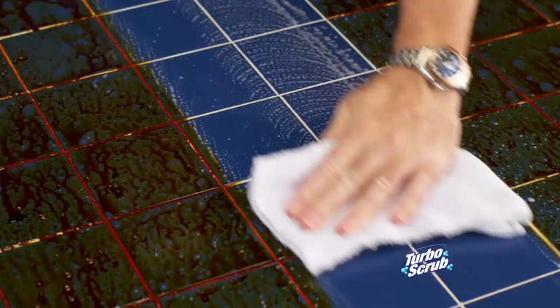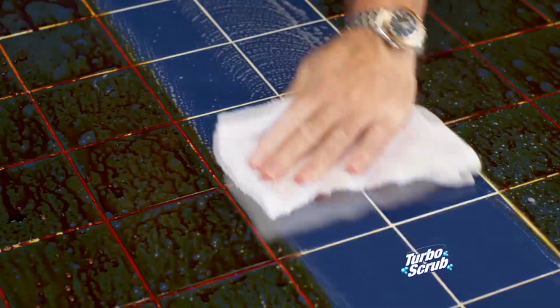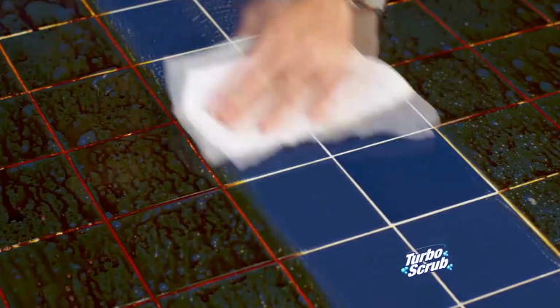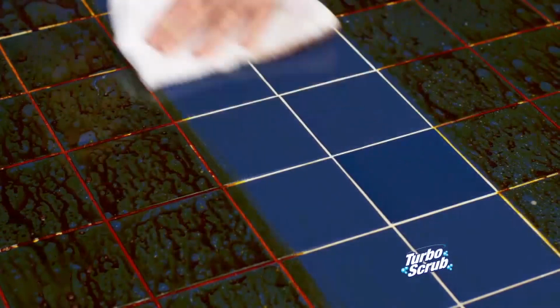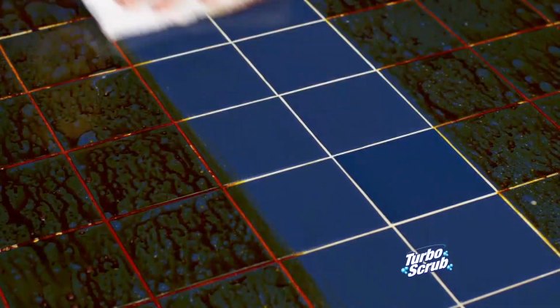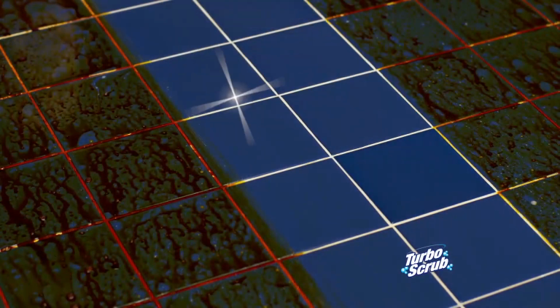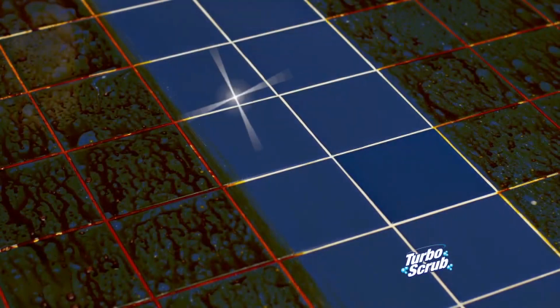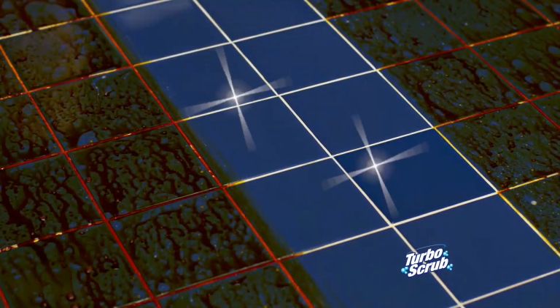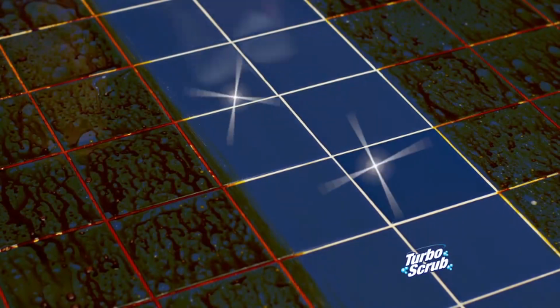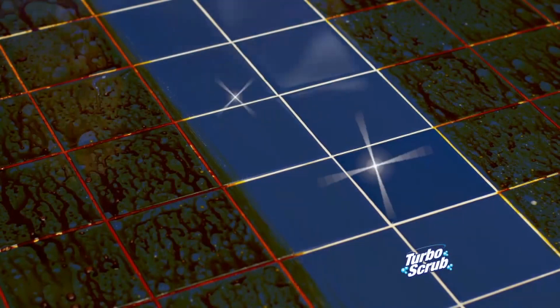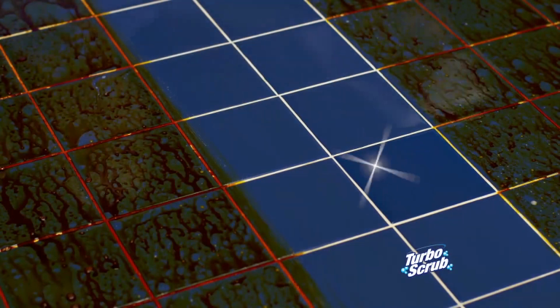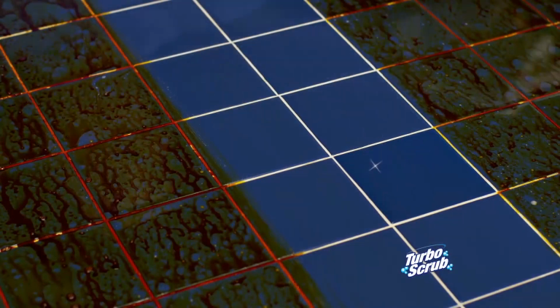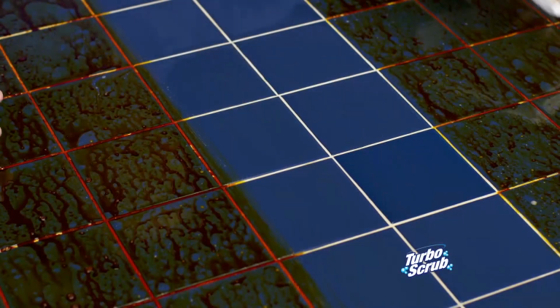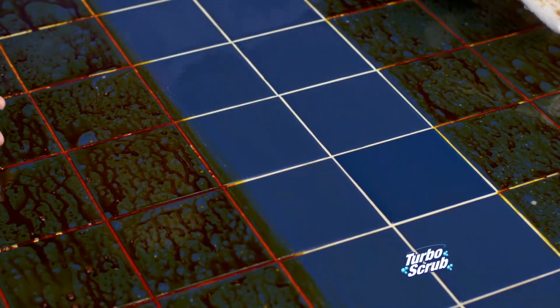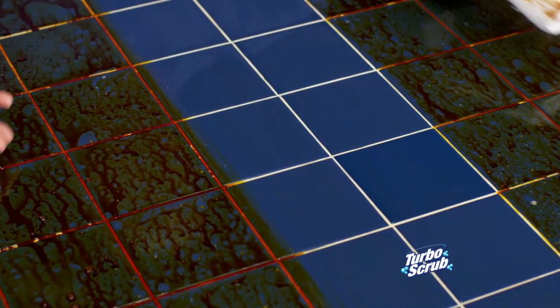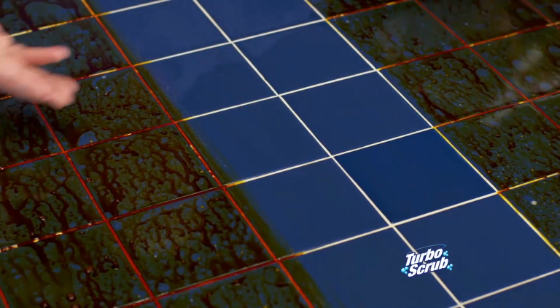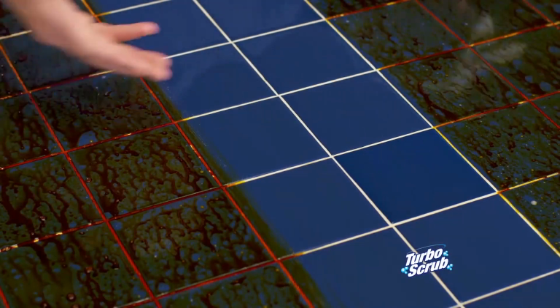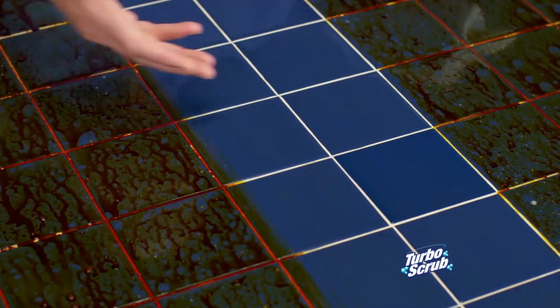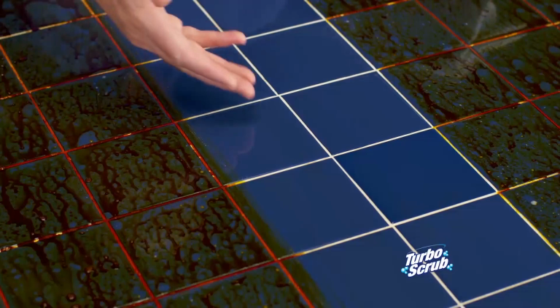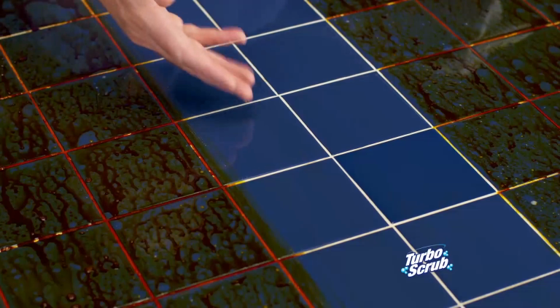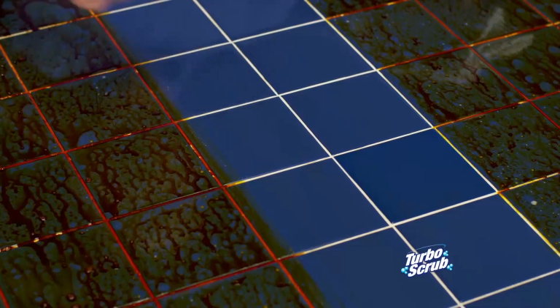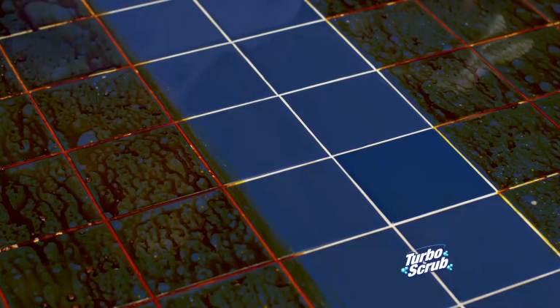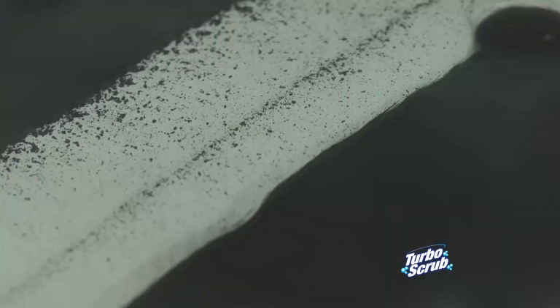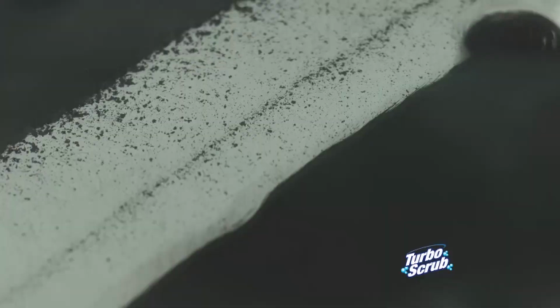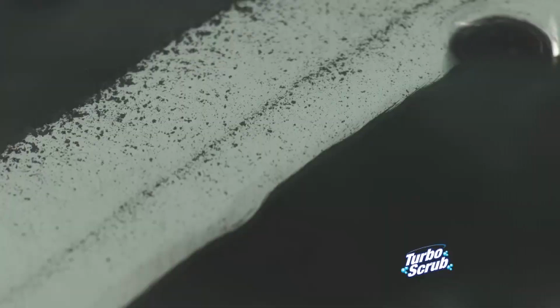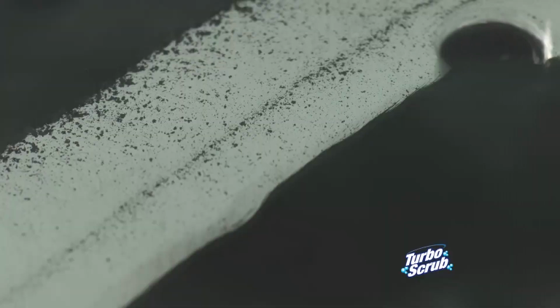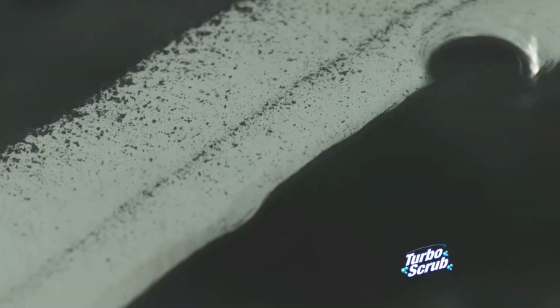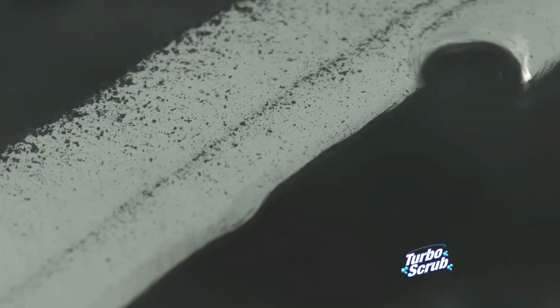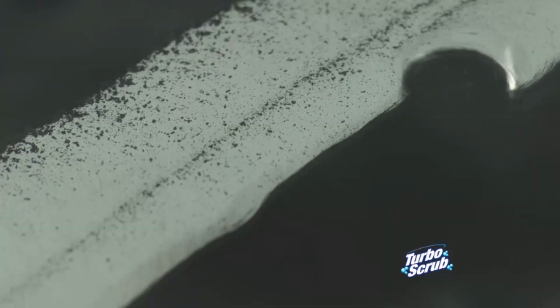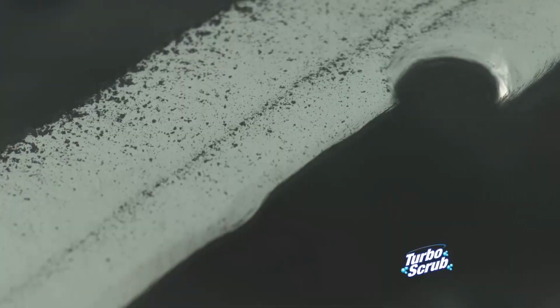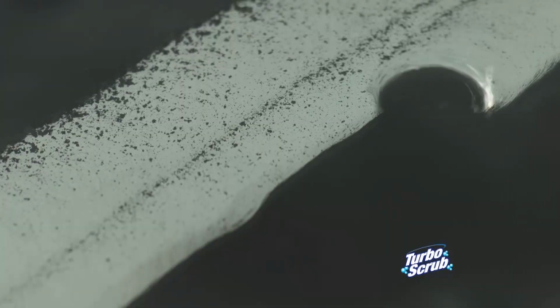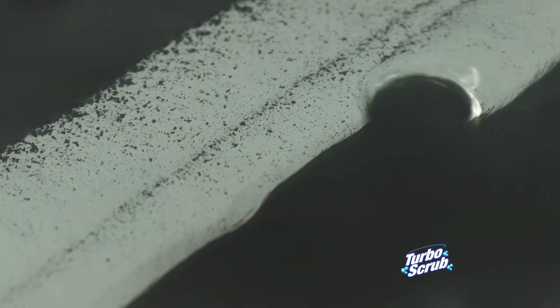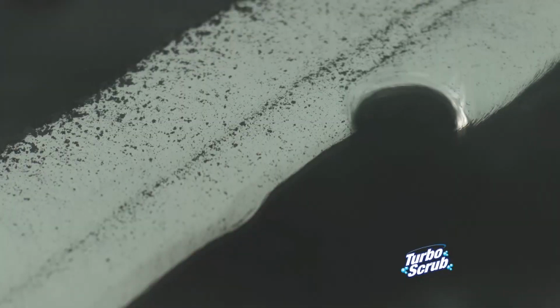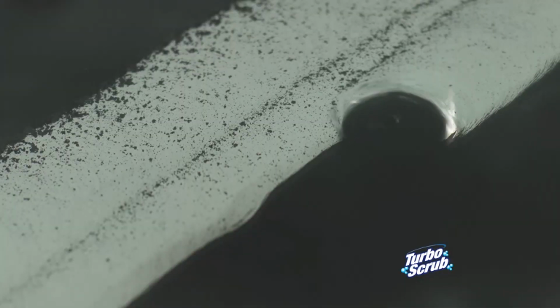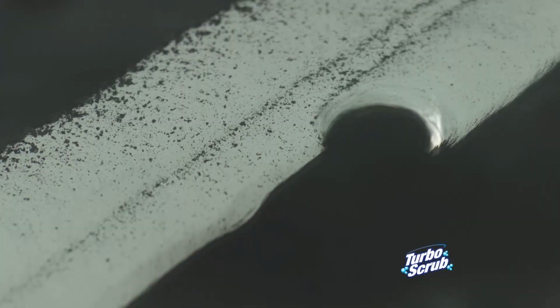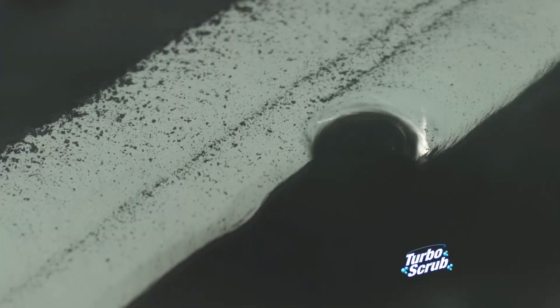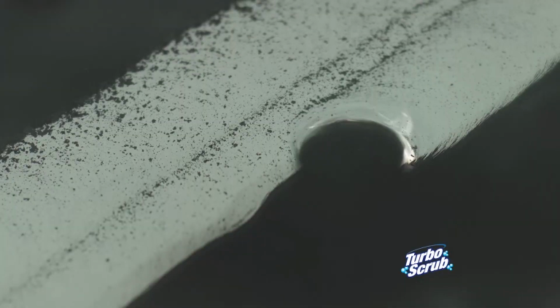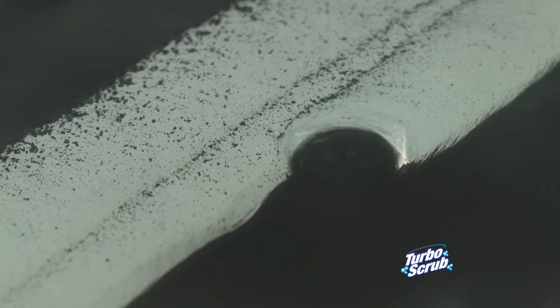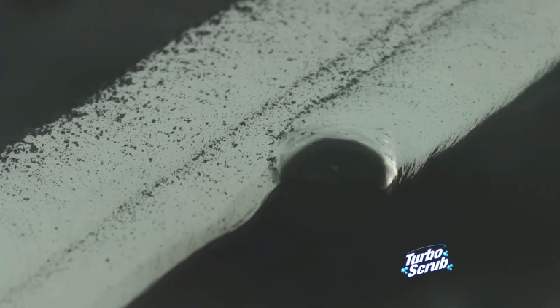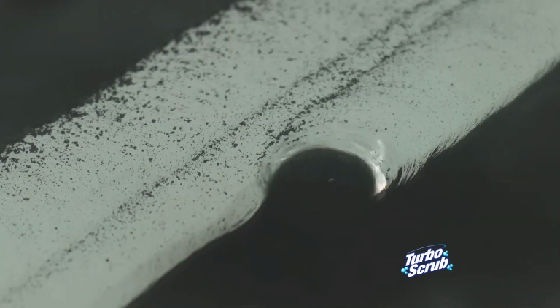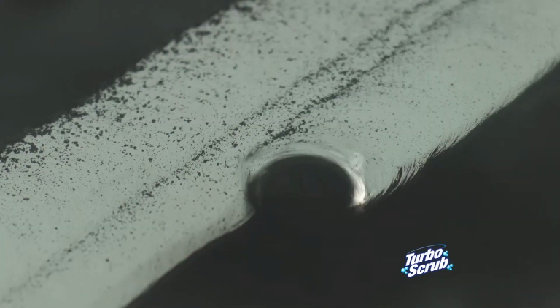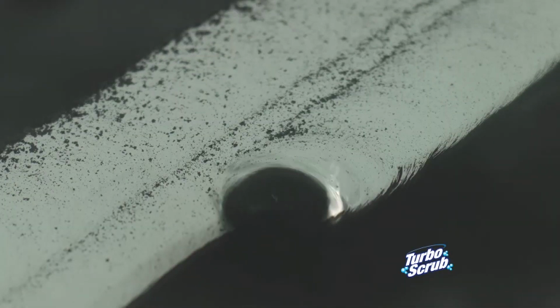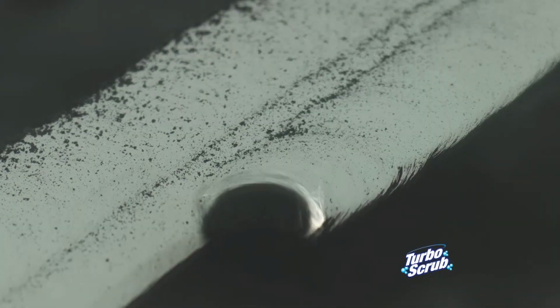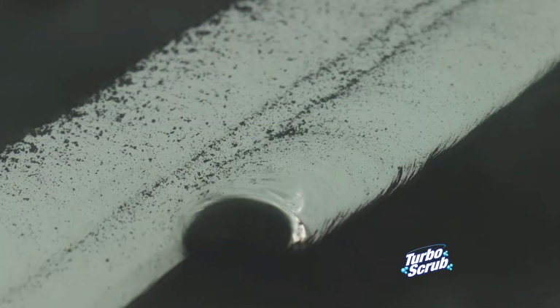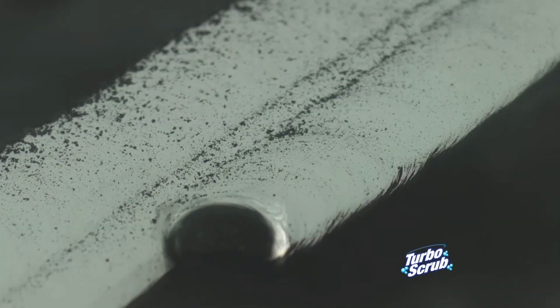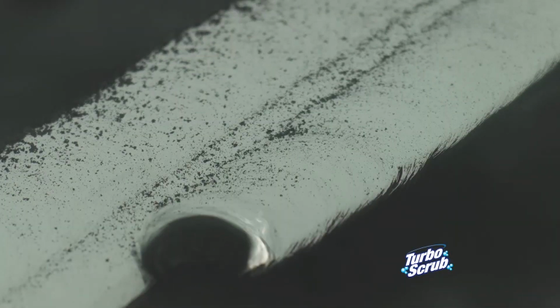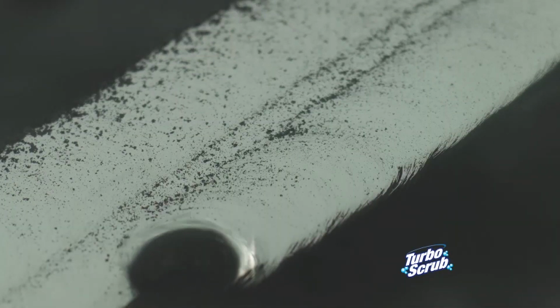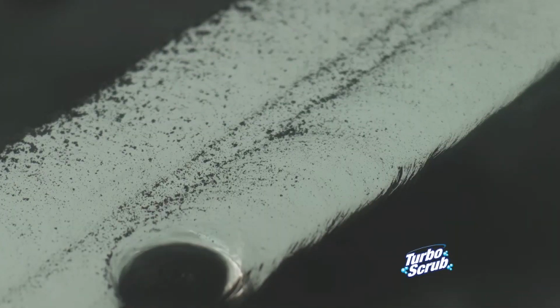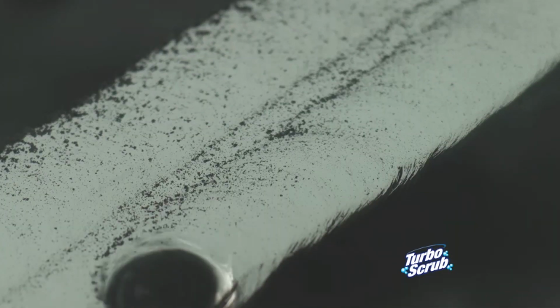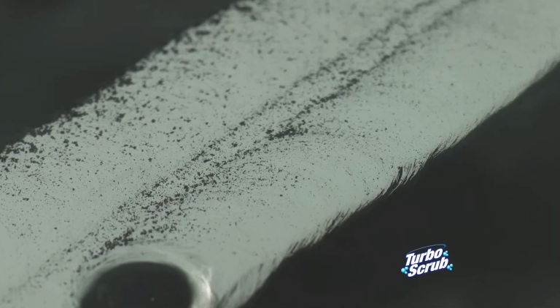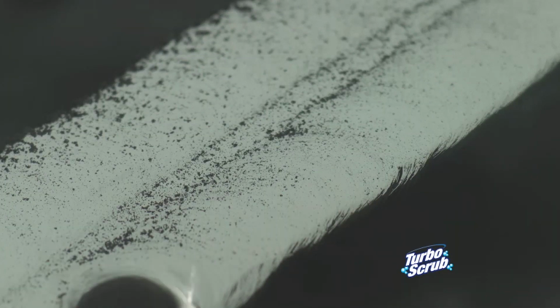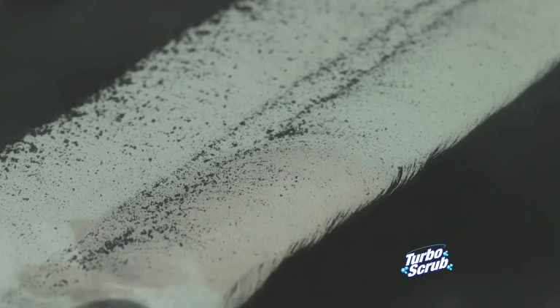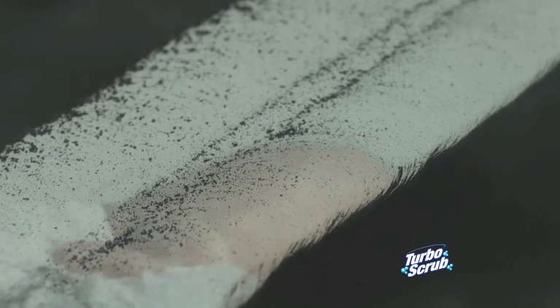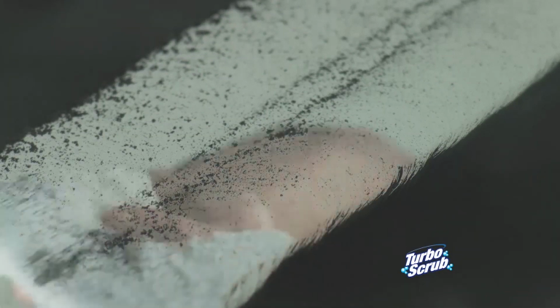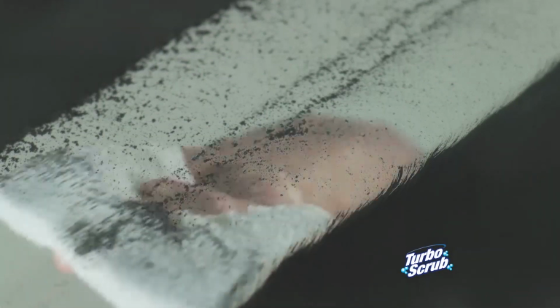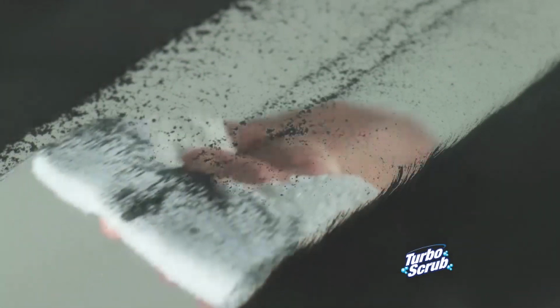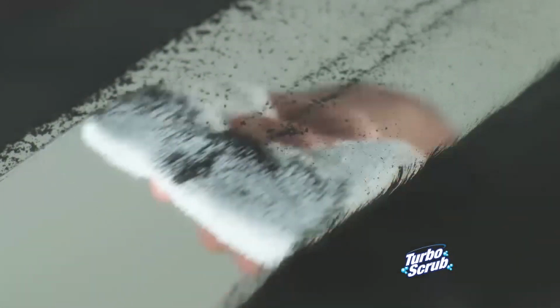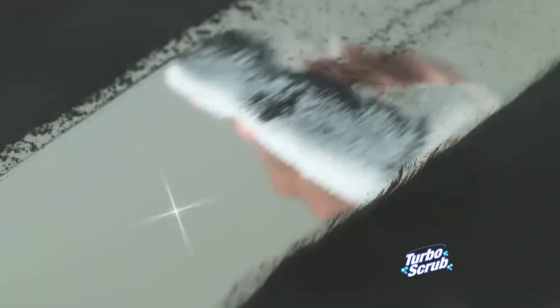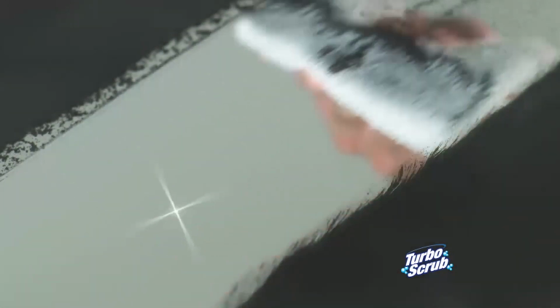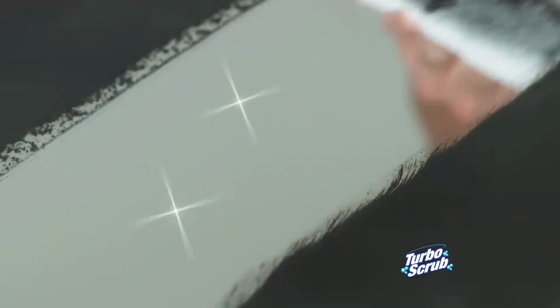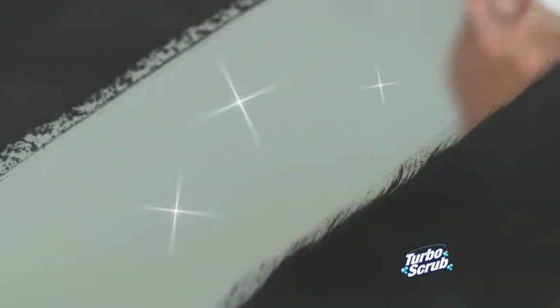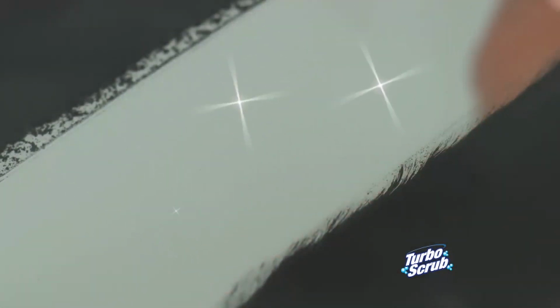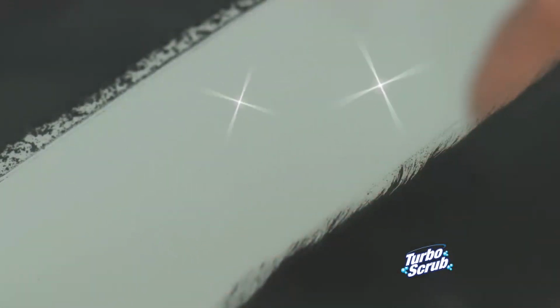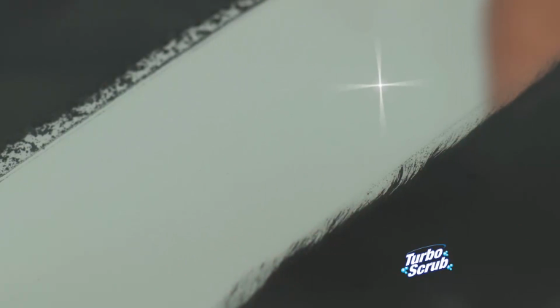Look how it makes this old tile look like new. Turbo Scrub is tough enough to break down caked-on messes for a deep clean on any surface.